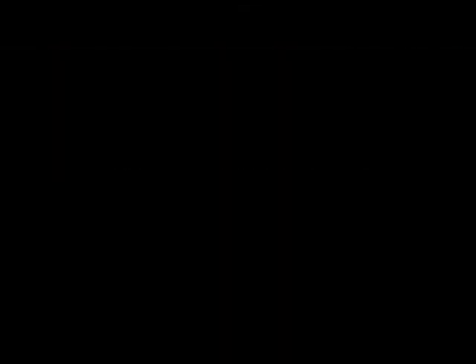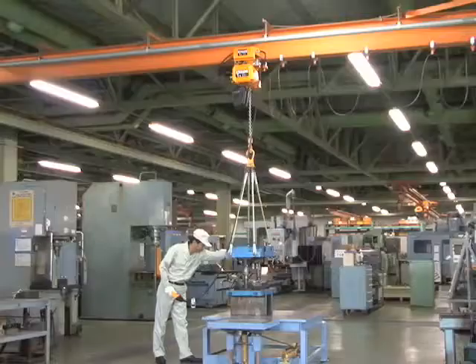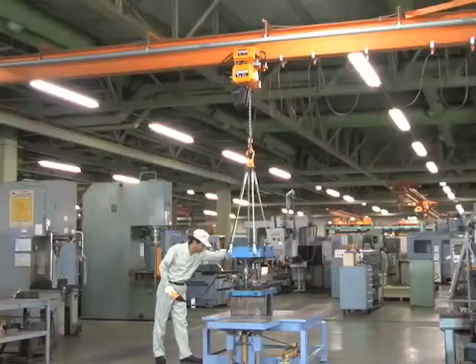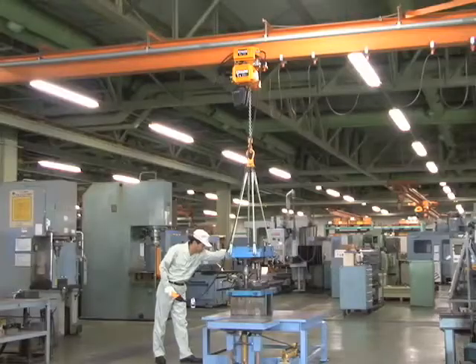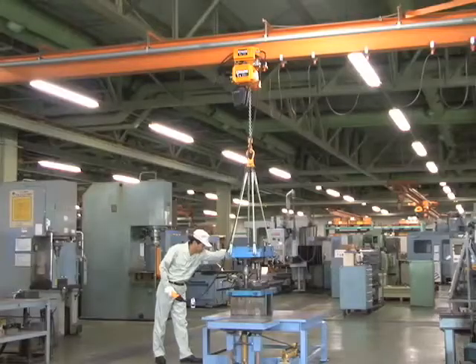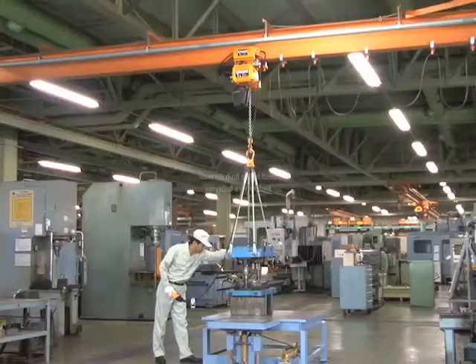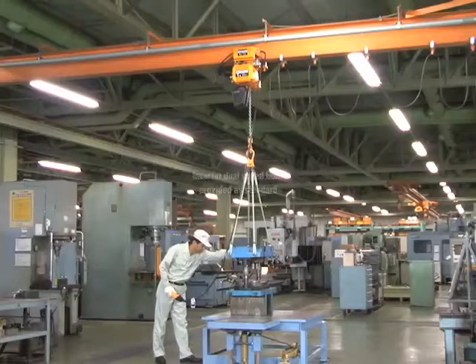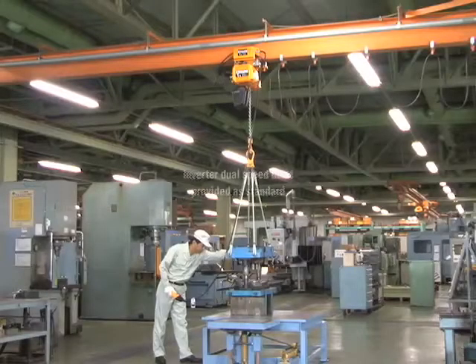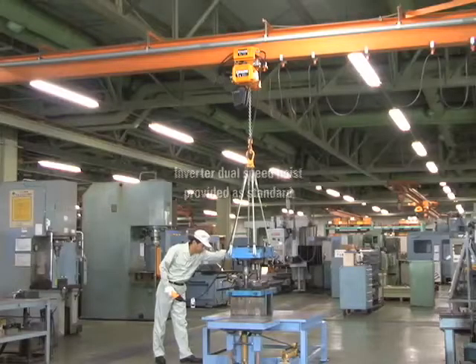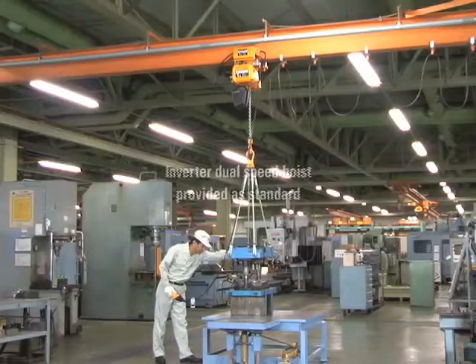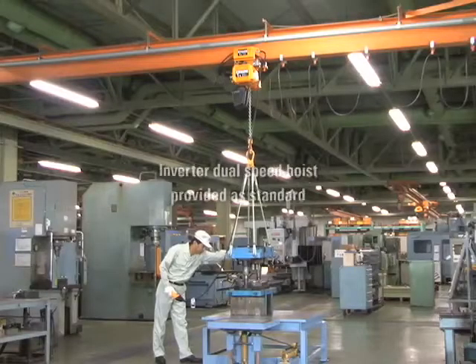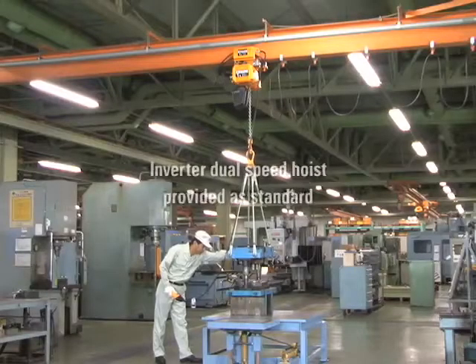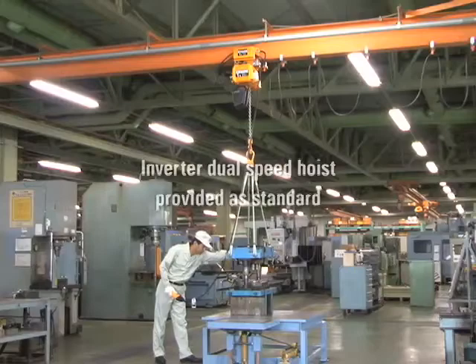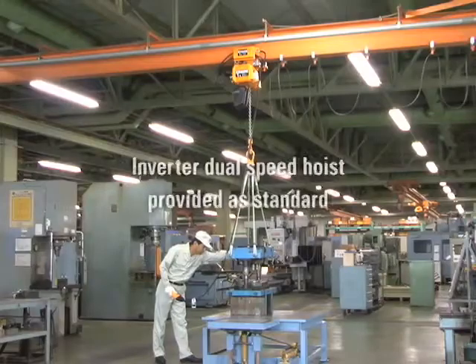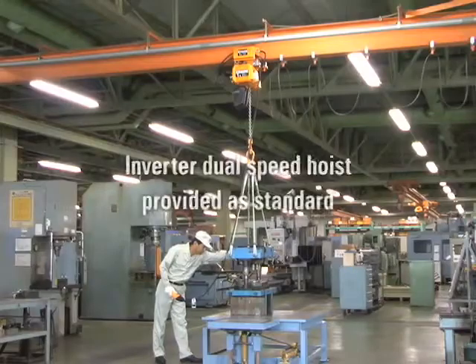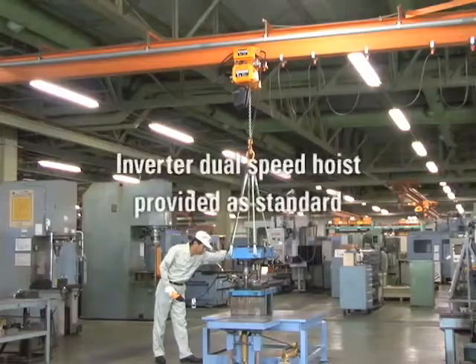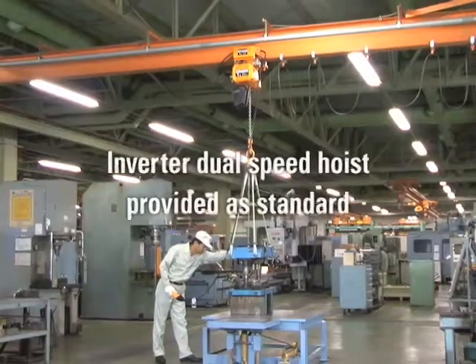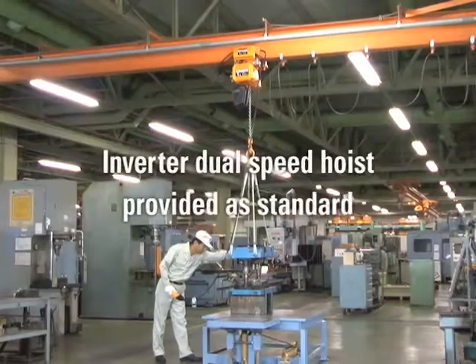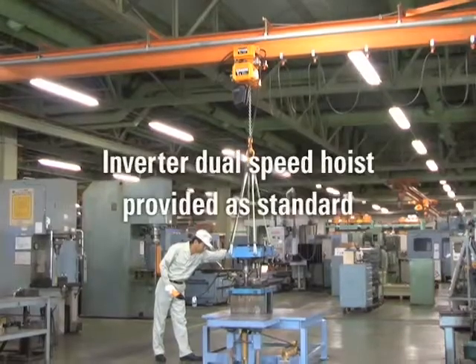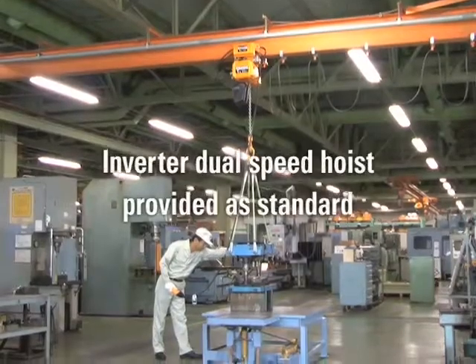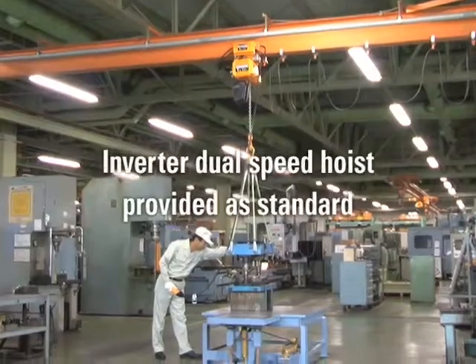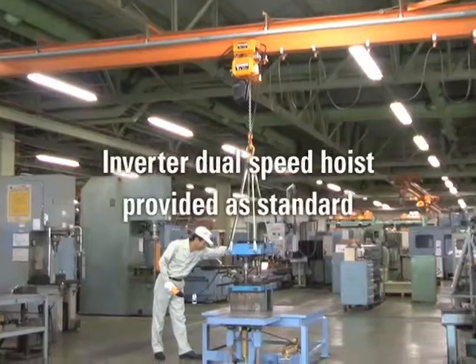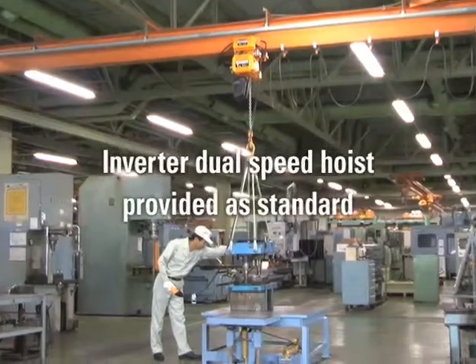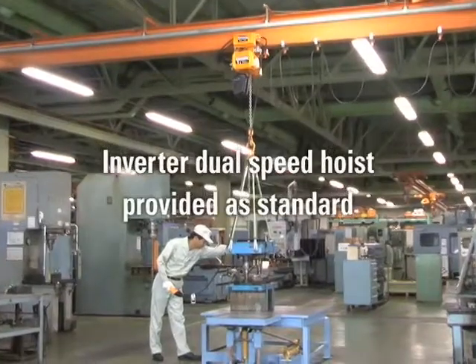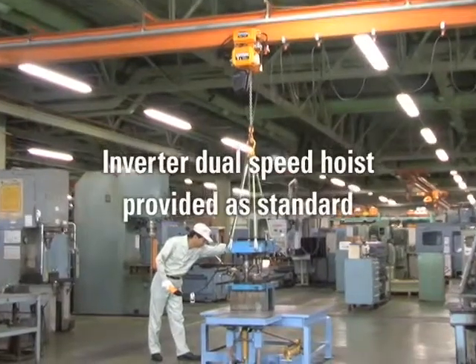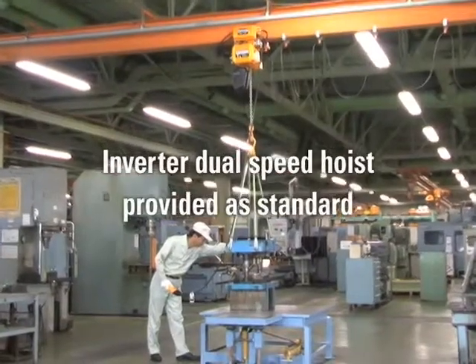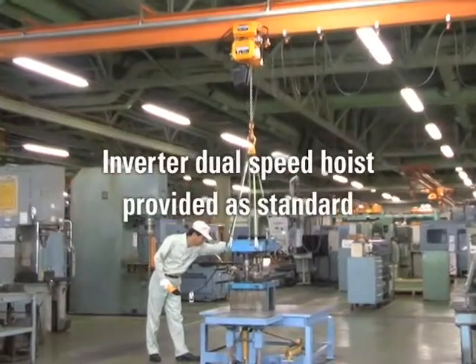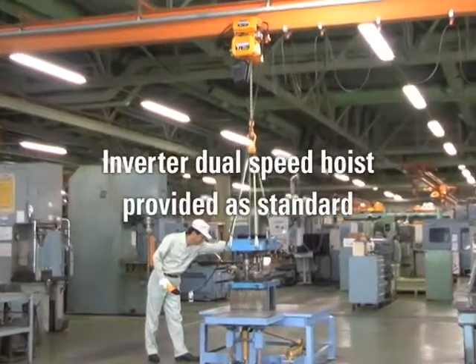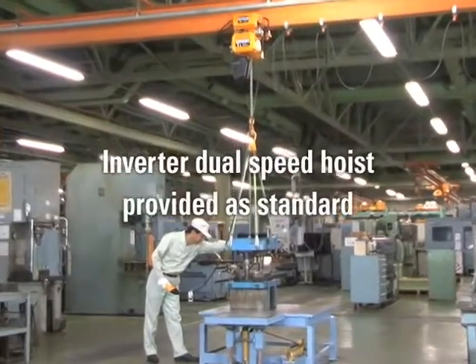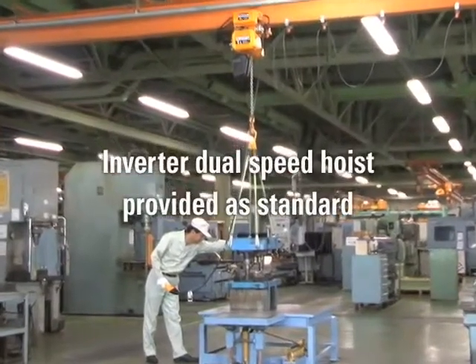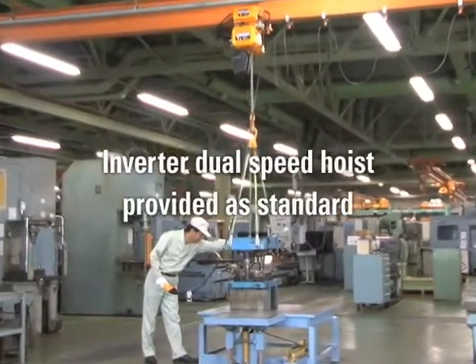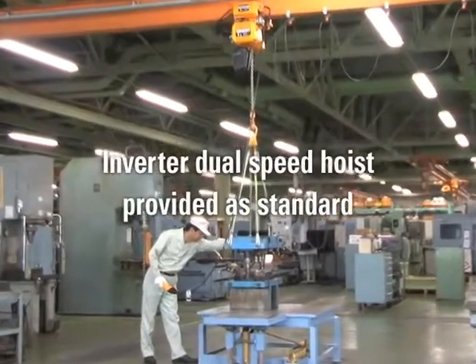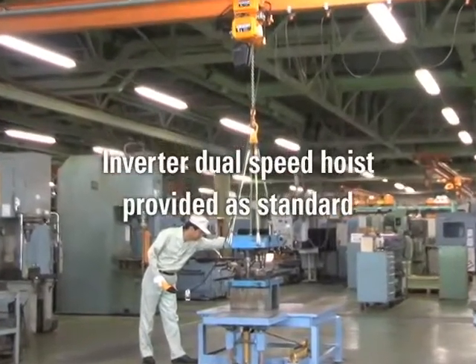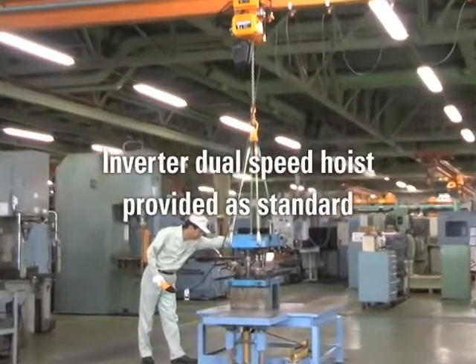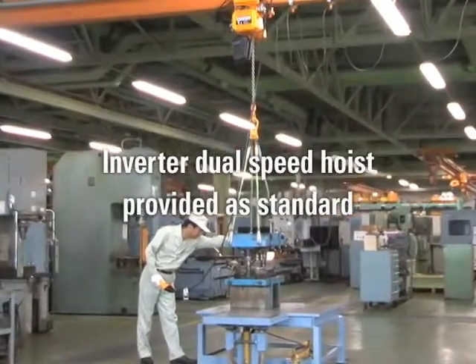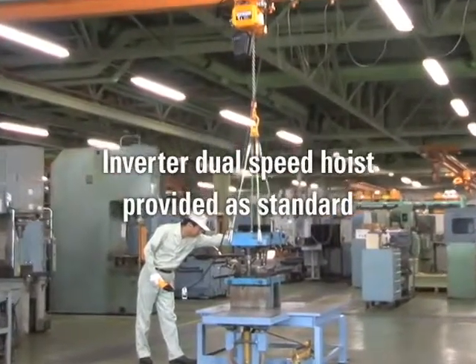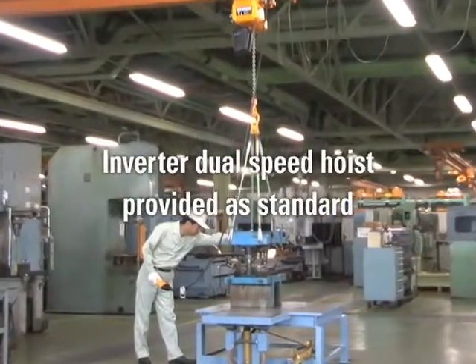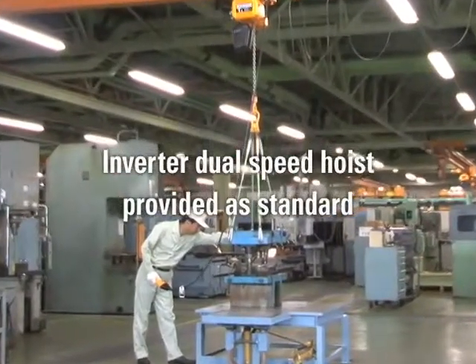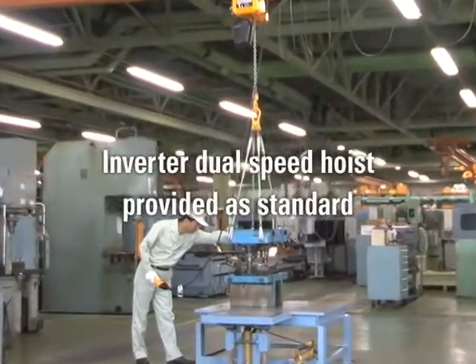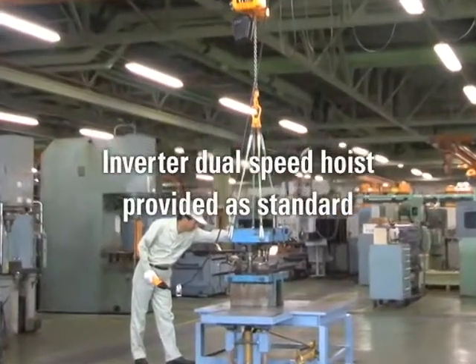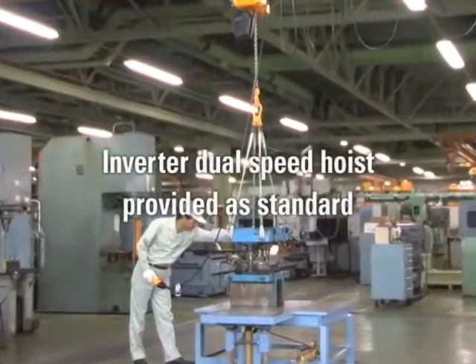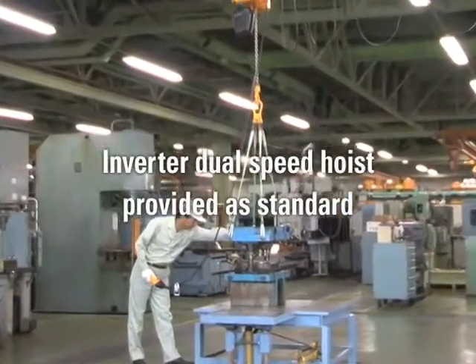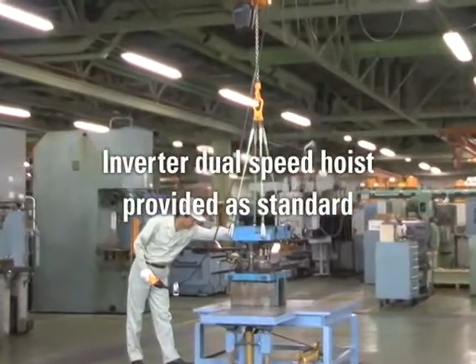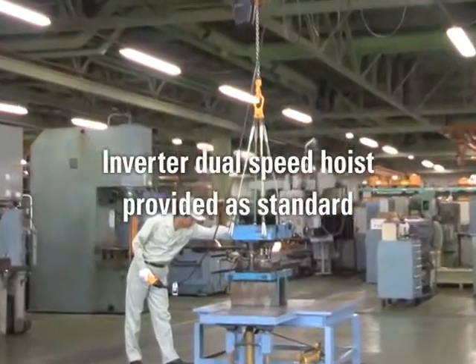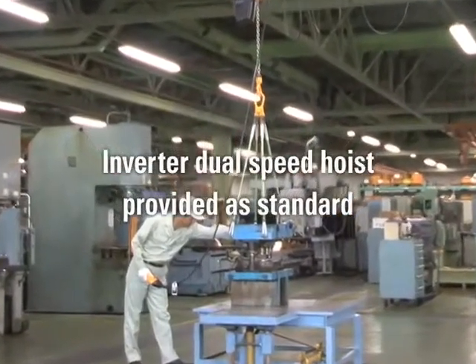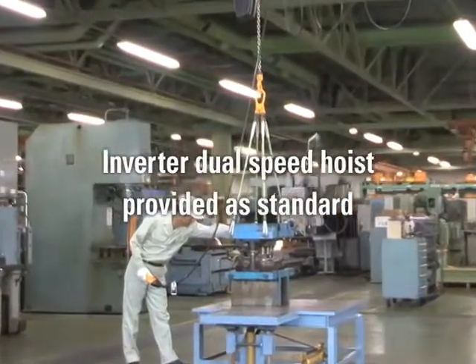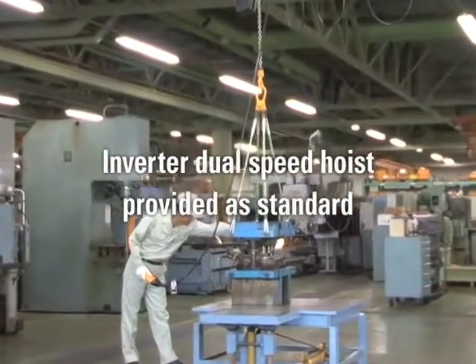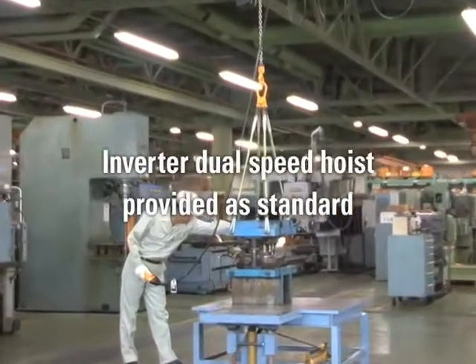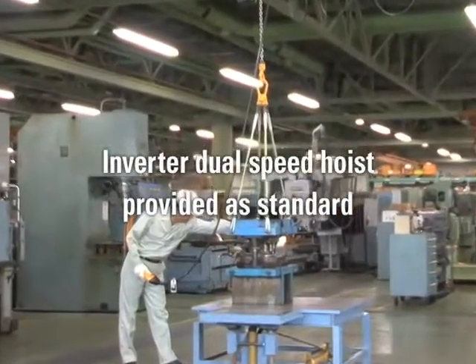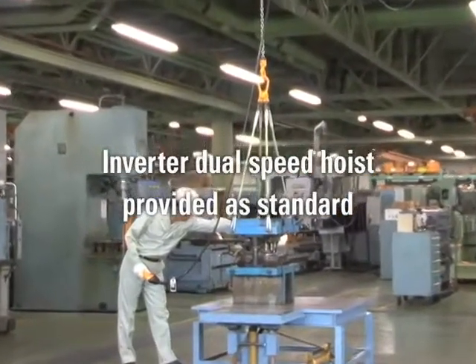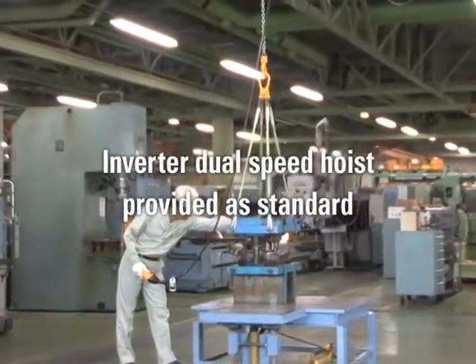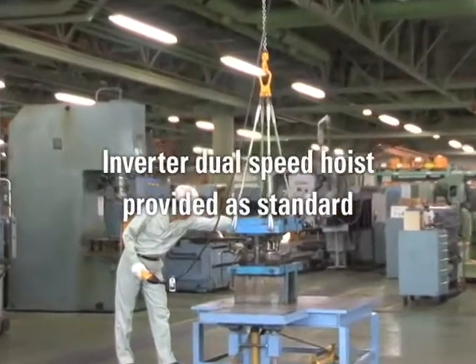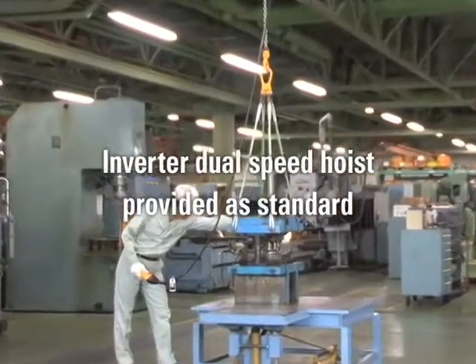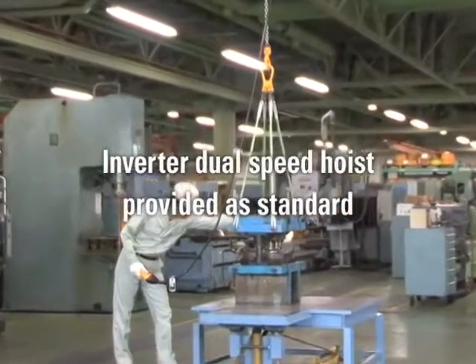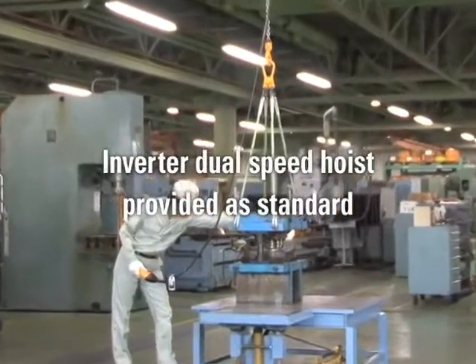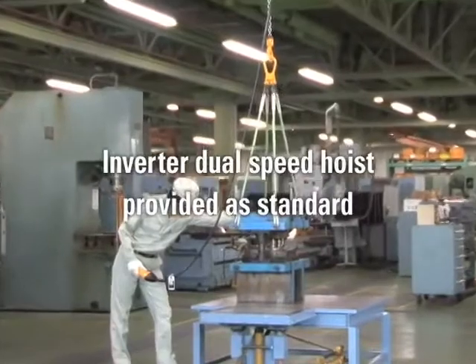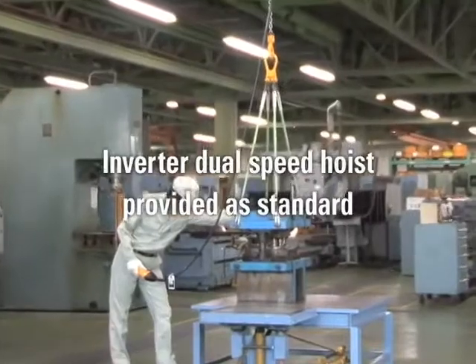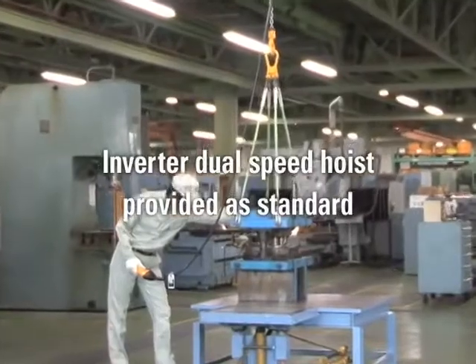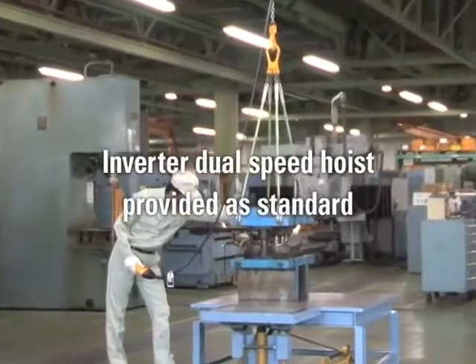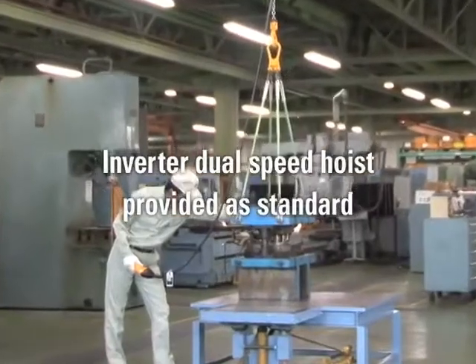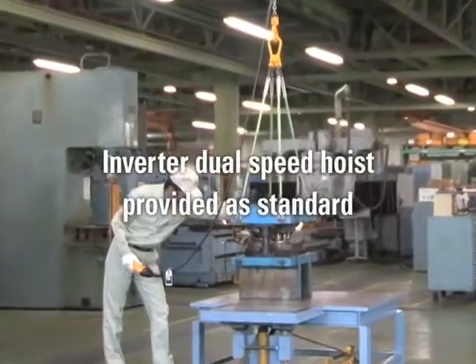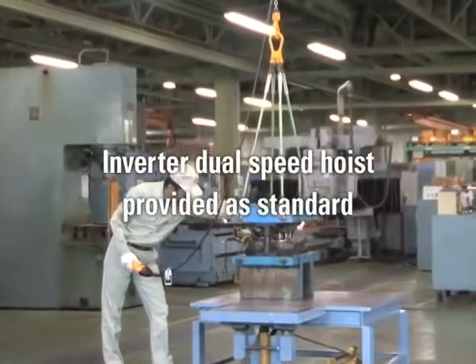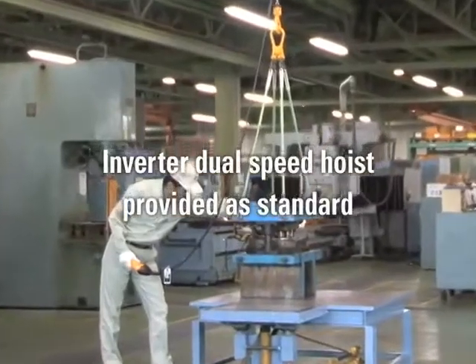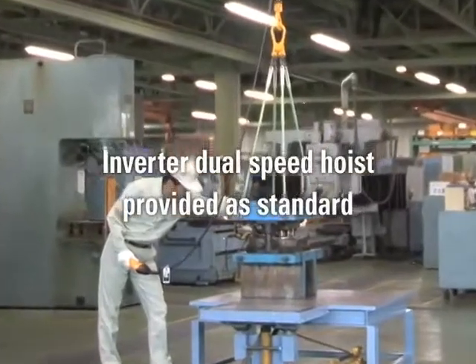Seeking improved ease of use and work efficiency, an inverter has been provided as standard in a dual-speed hoist.